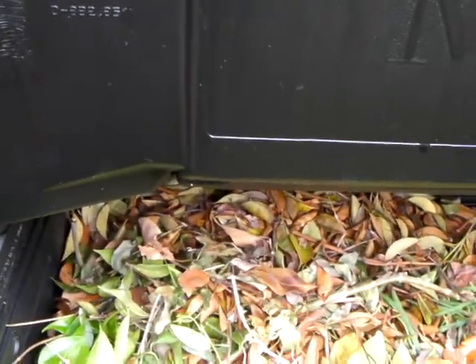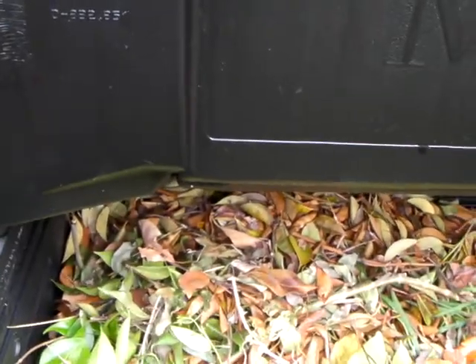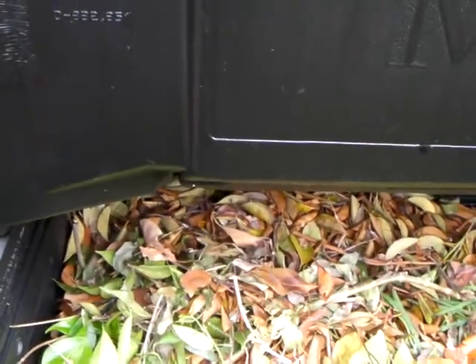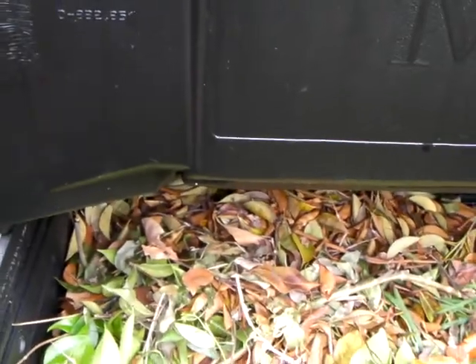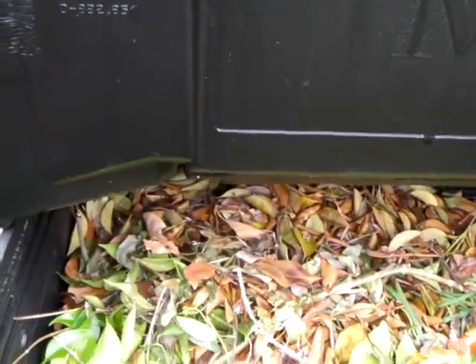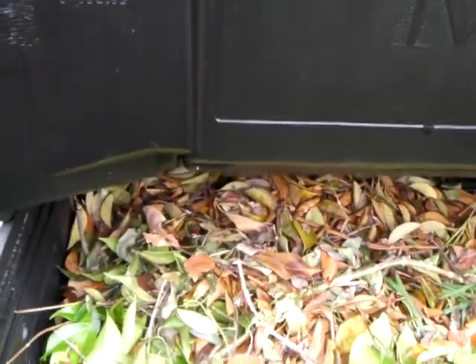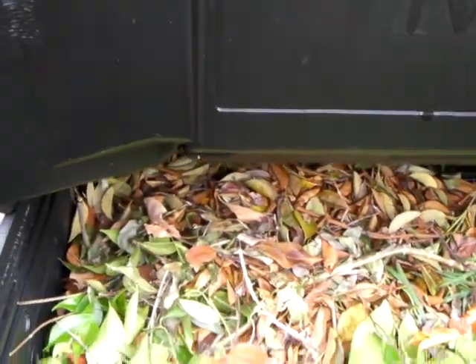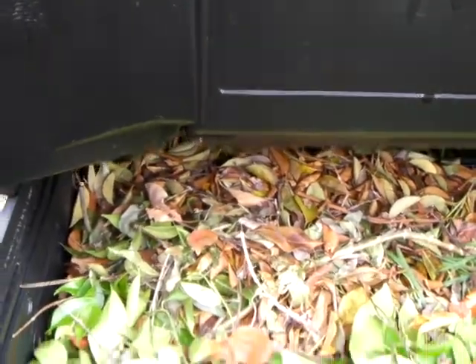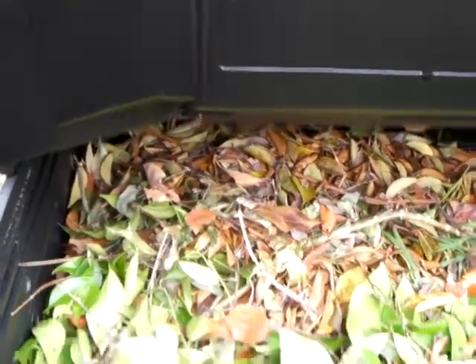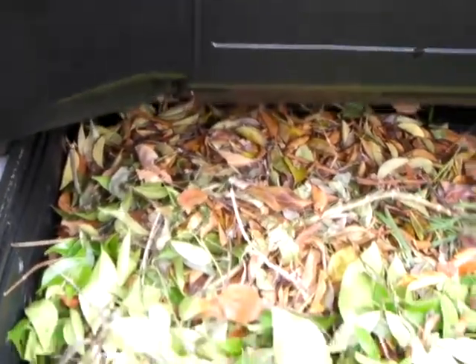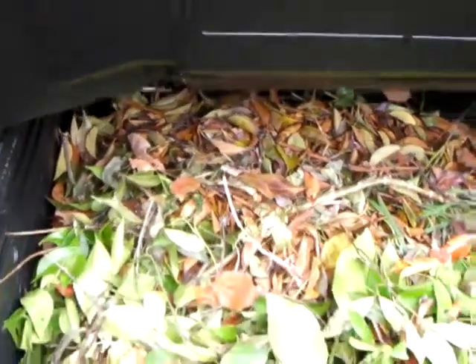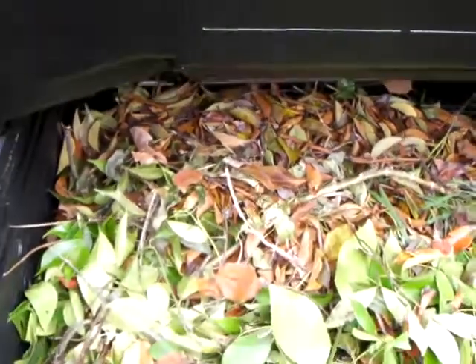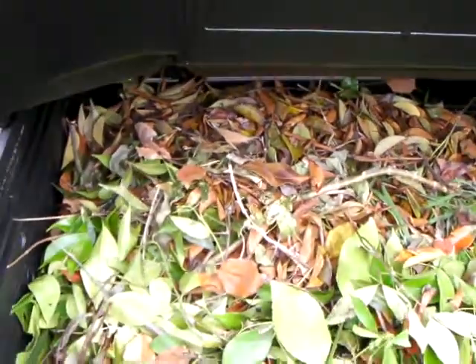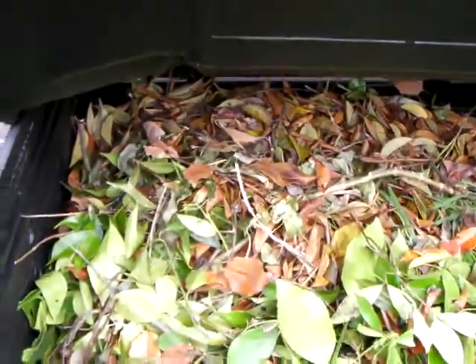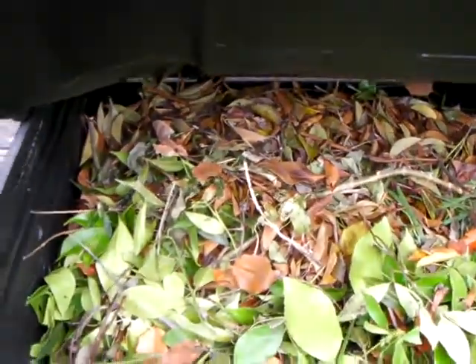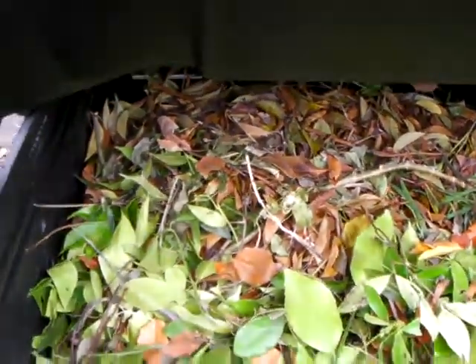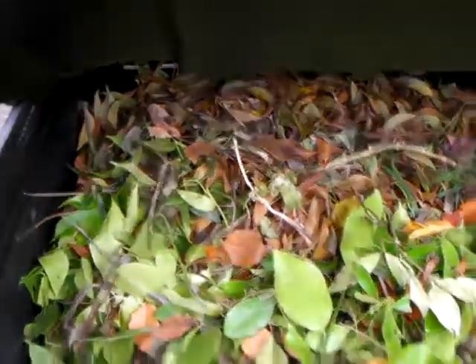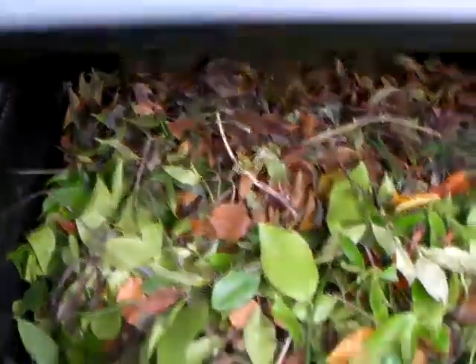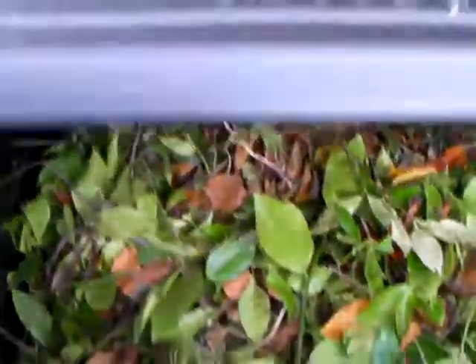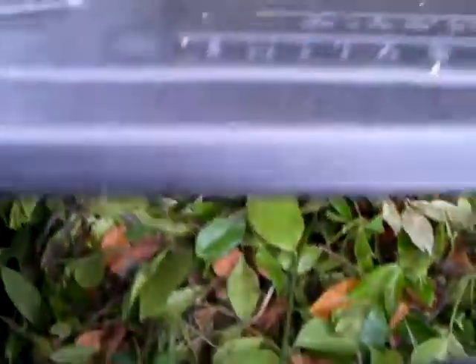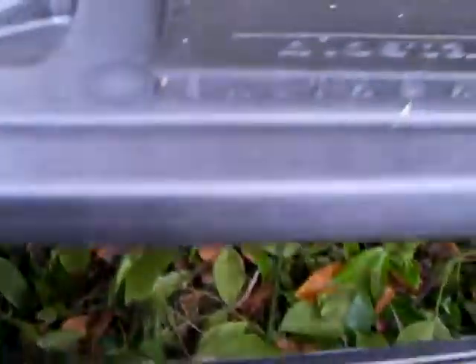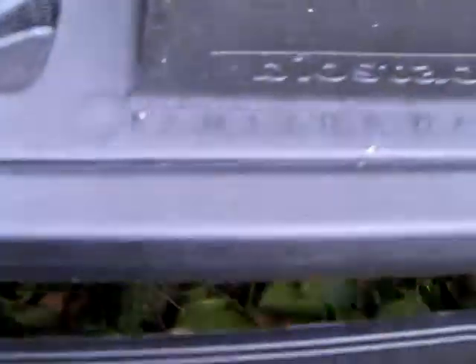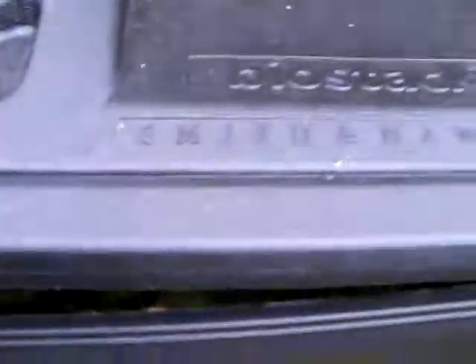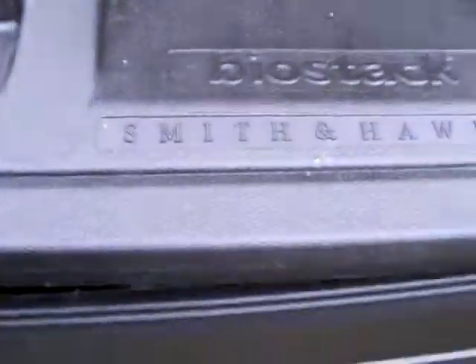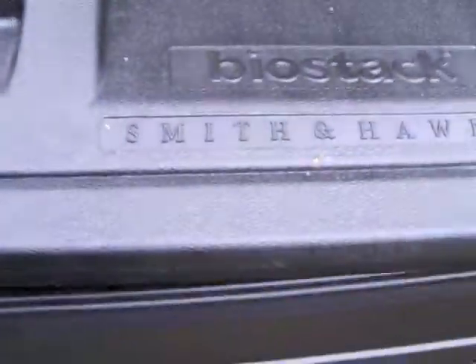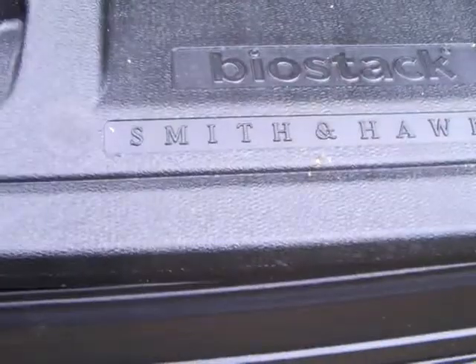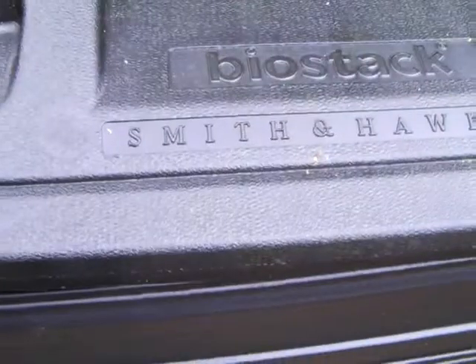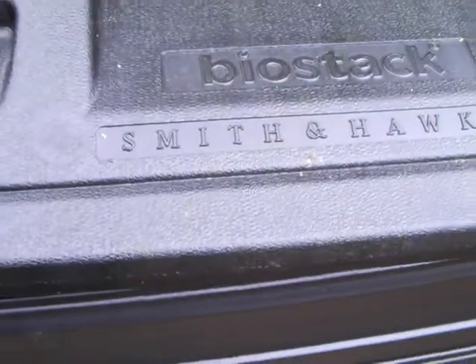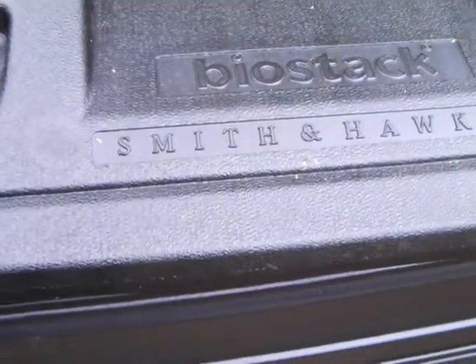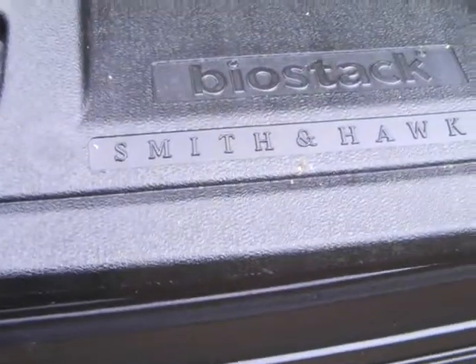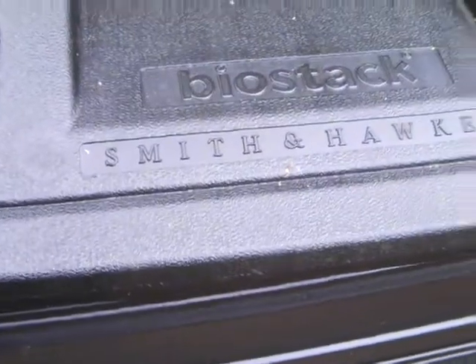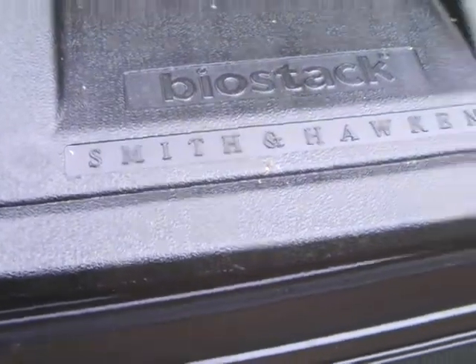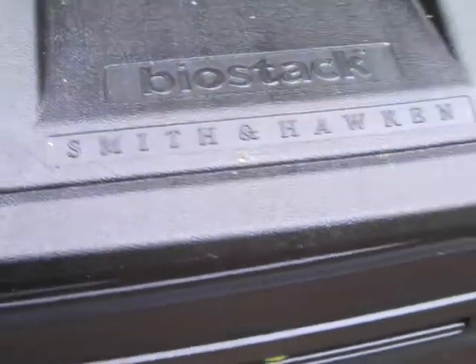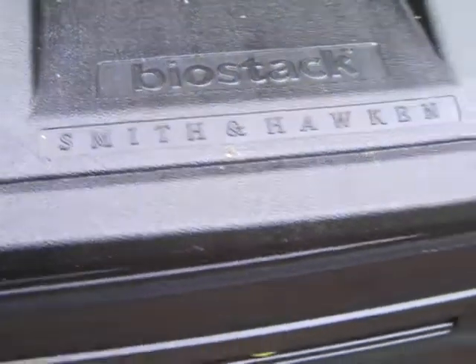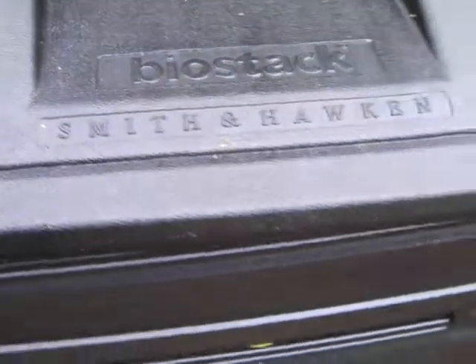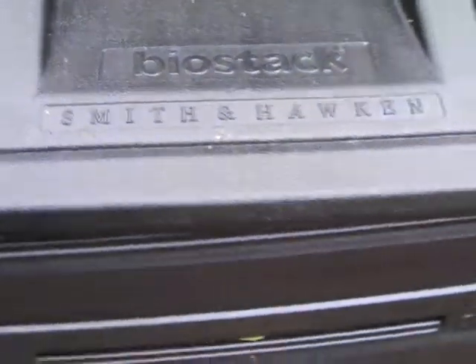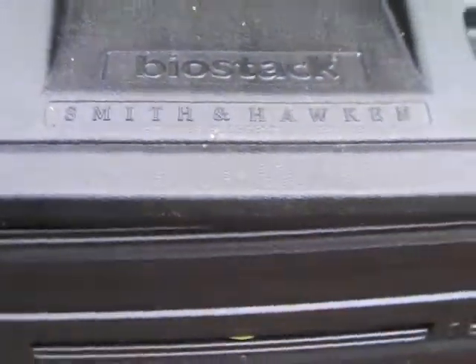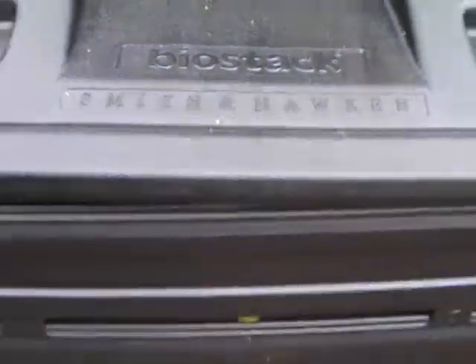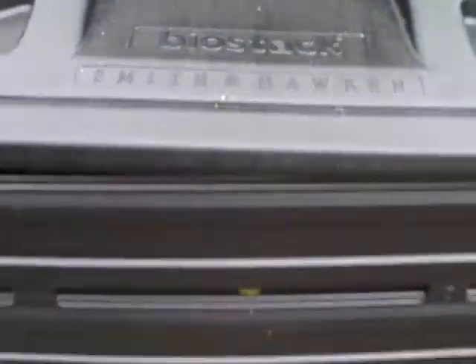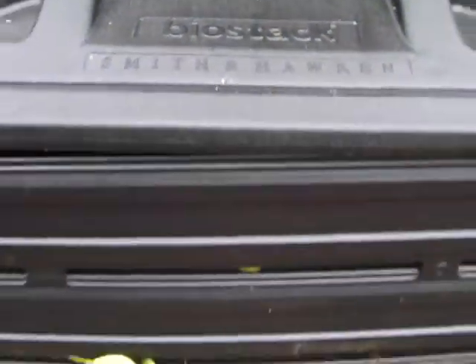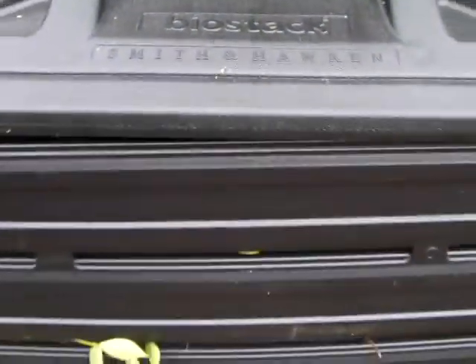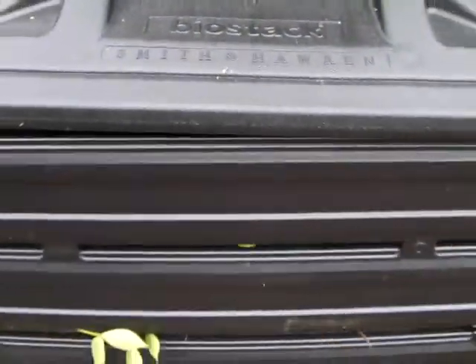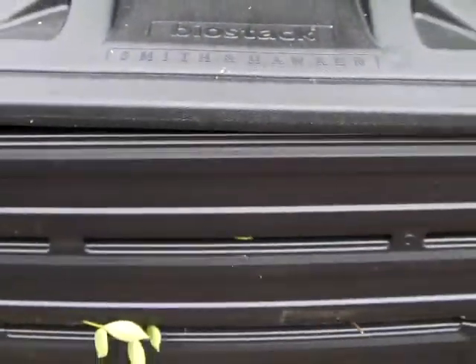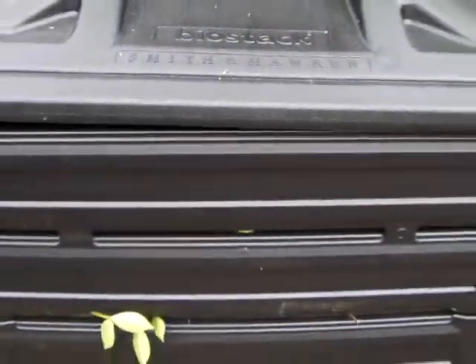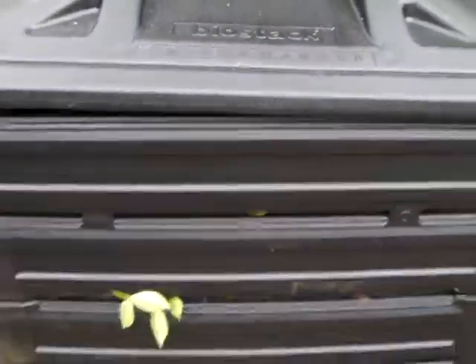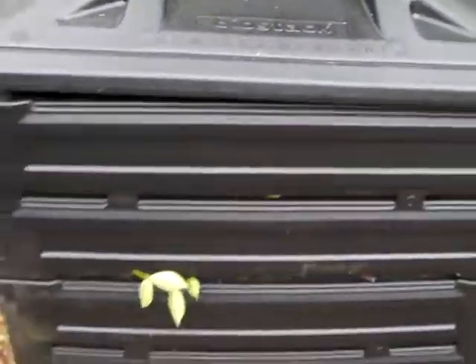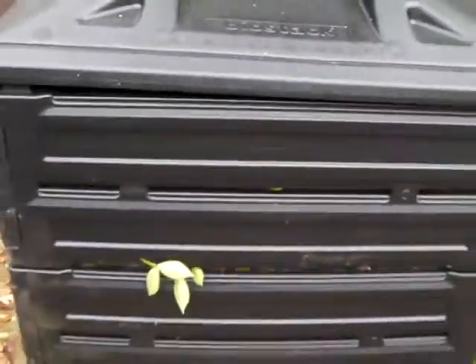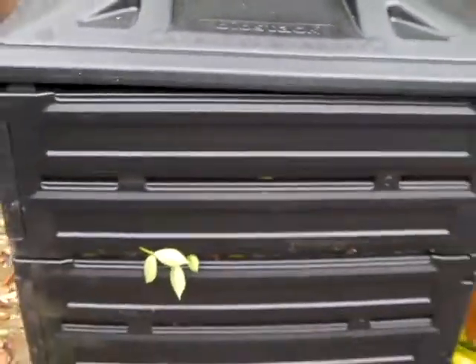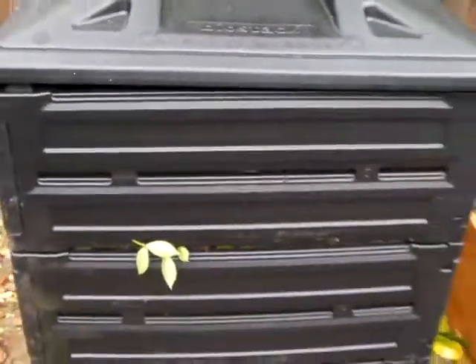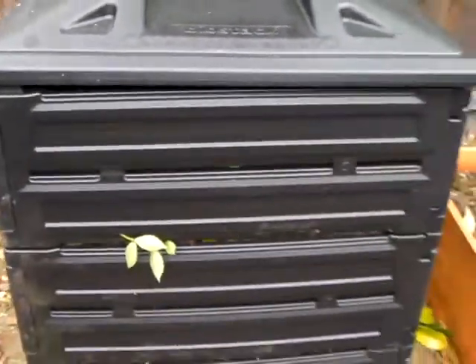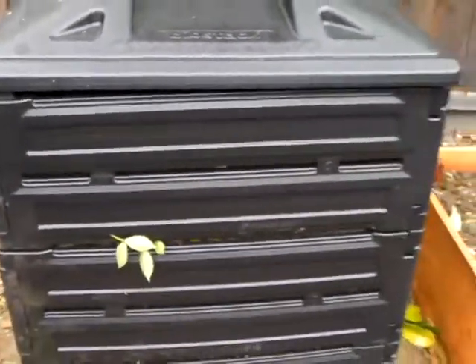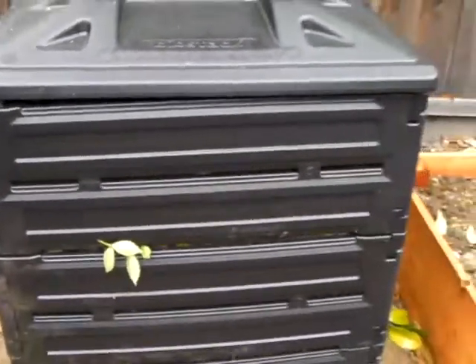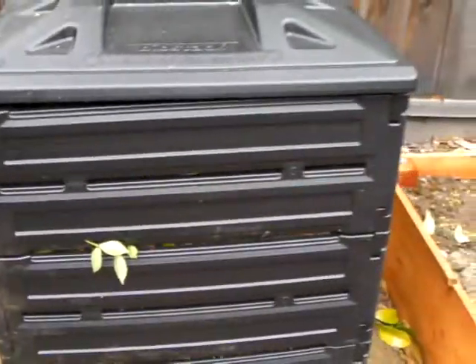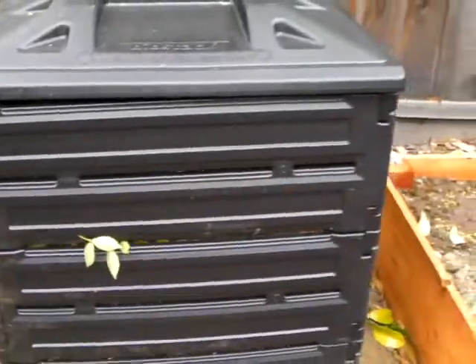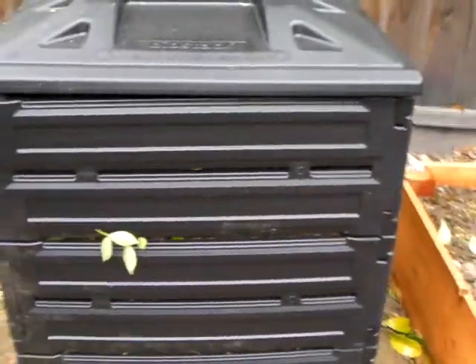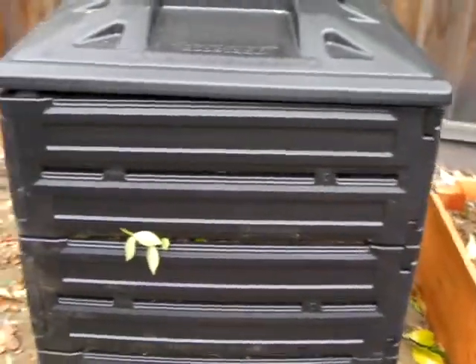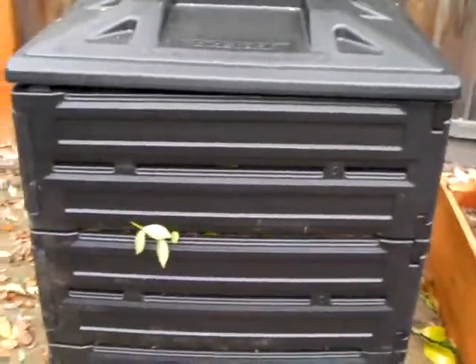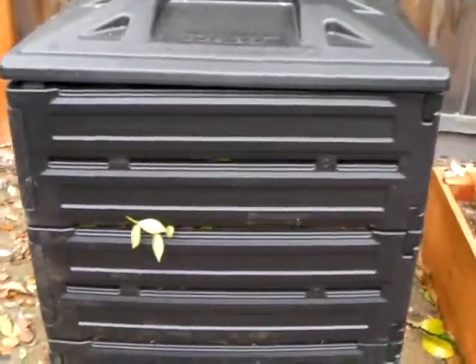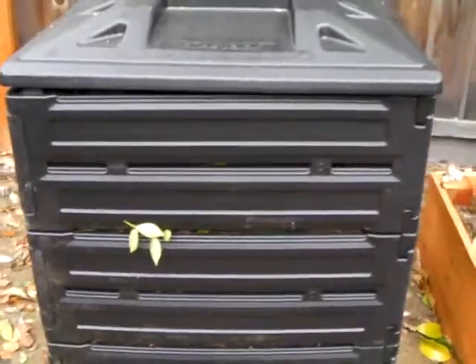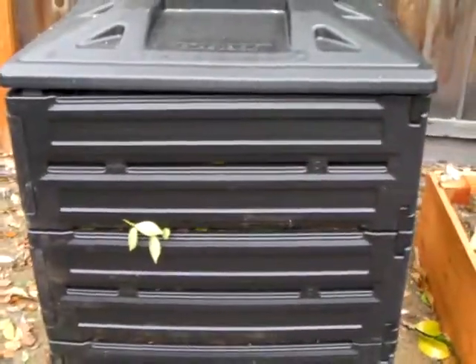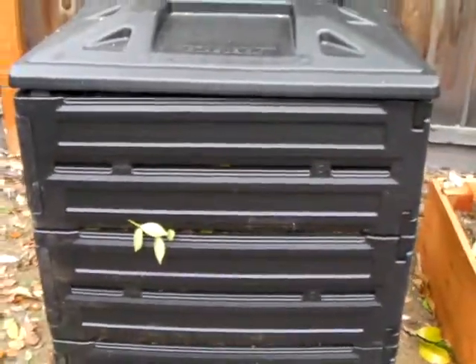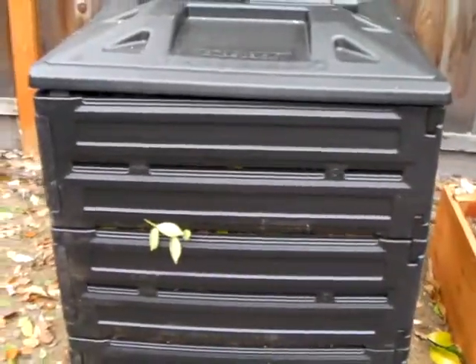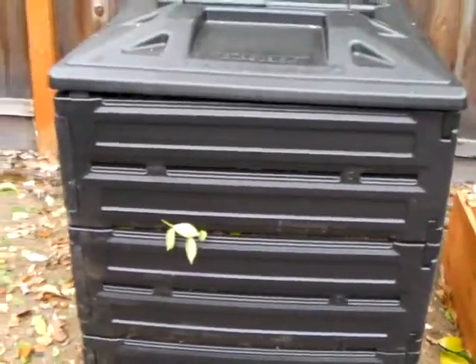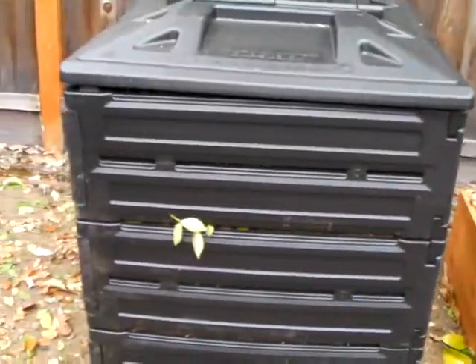And we'll keep you updated. It's working now. And there's the bin.